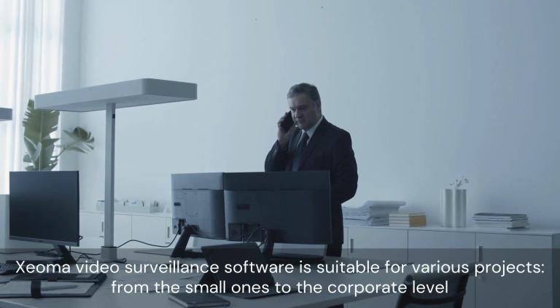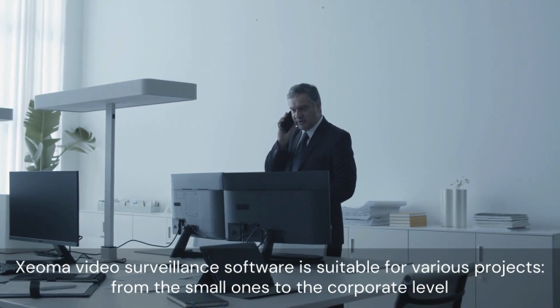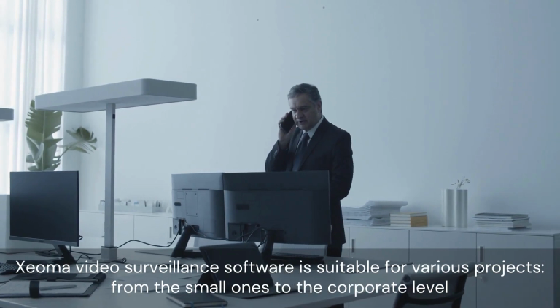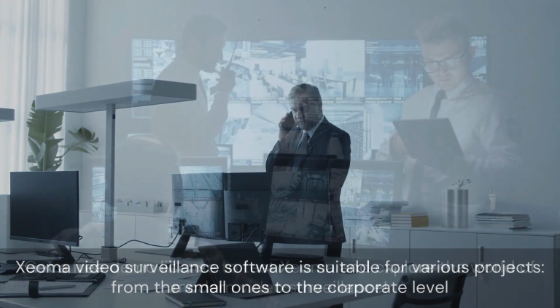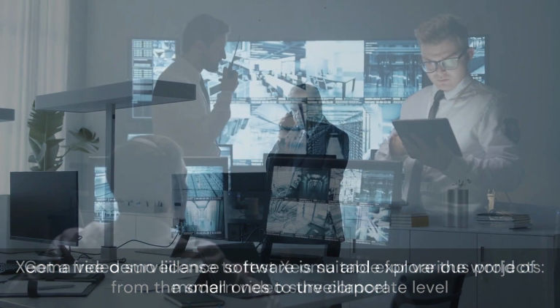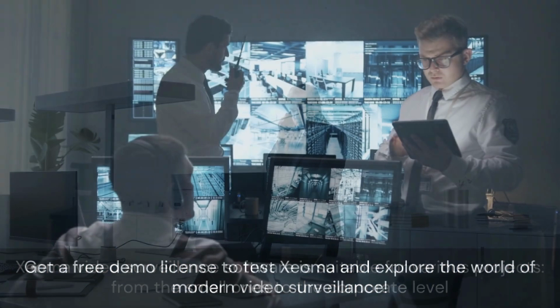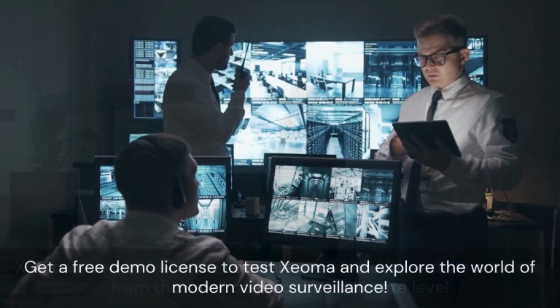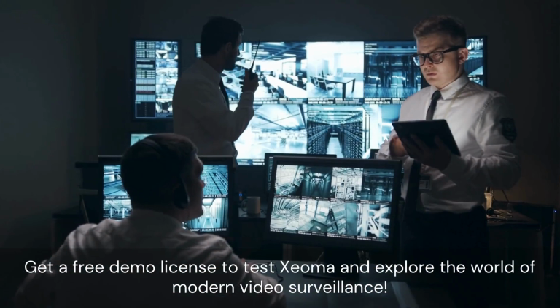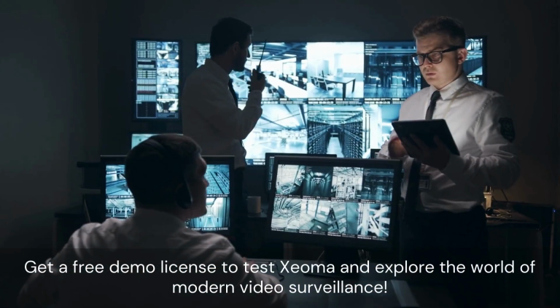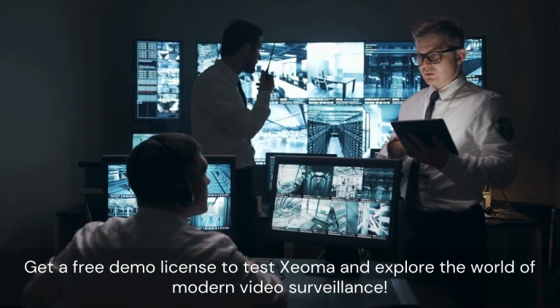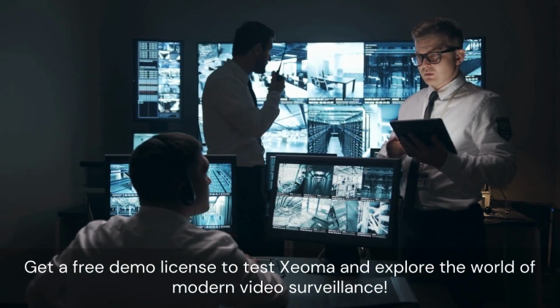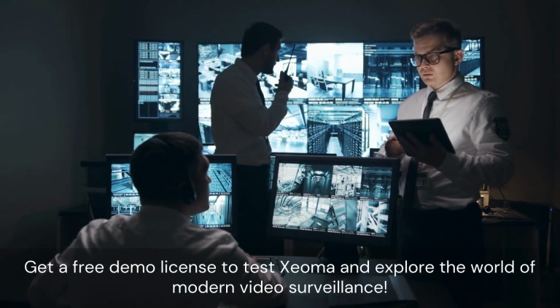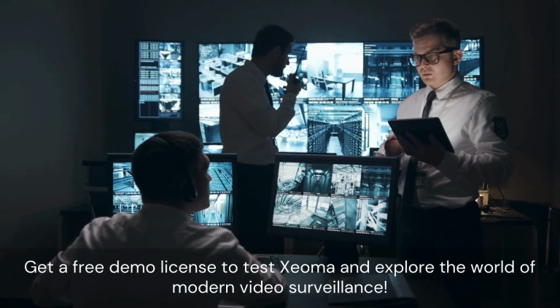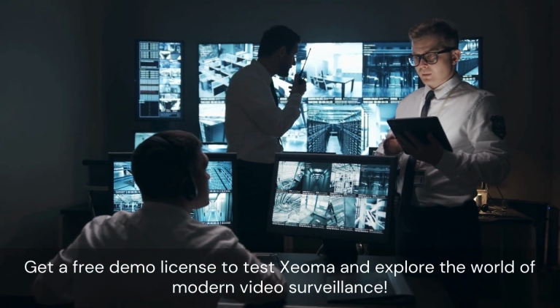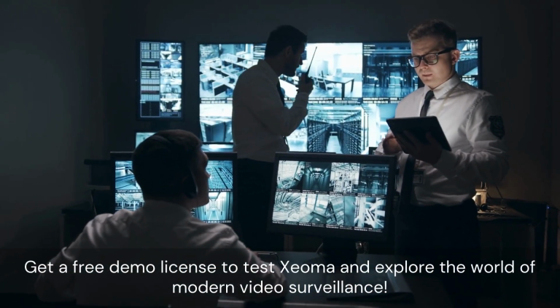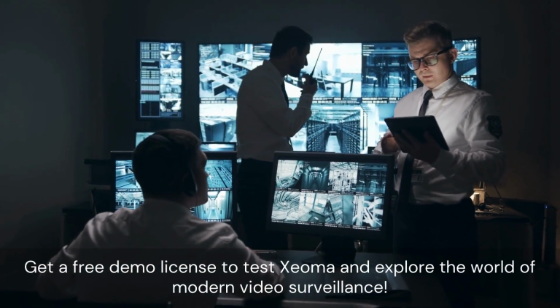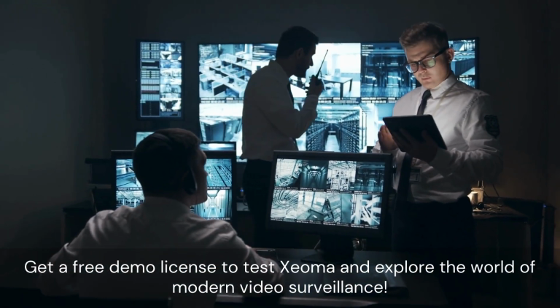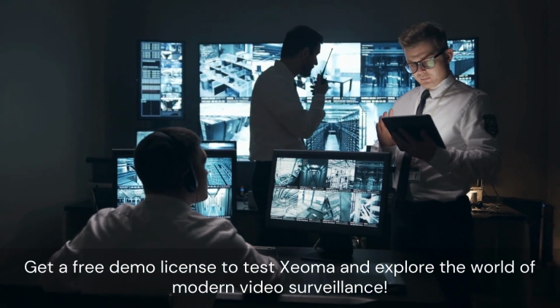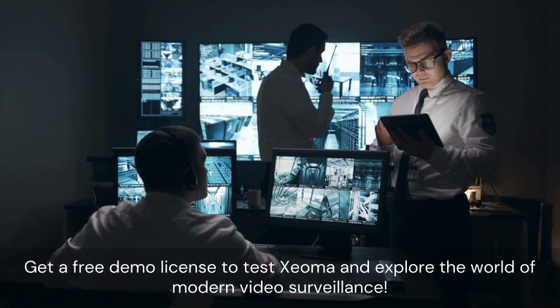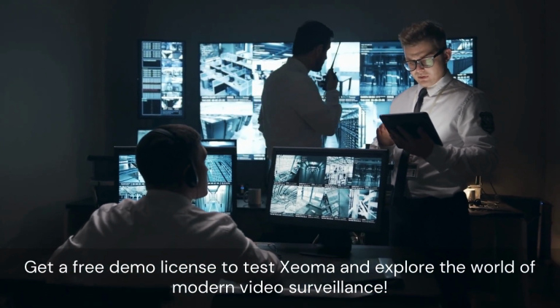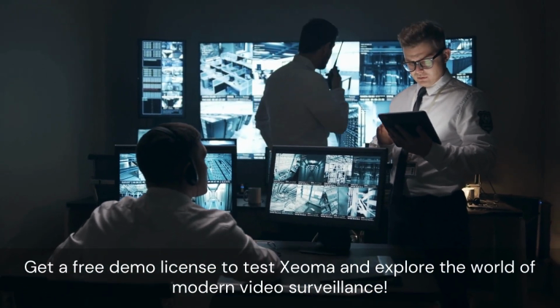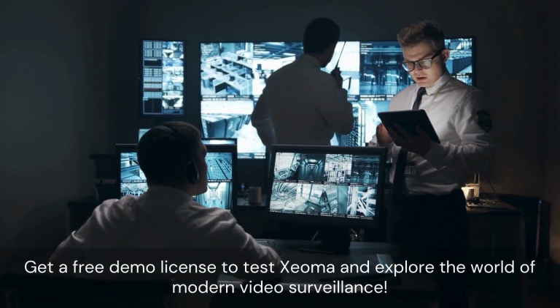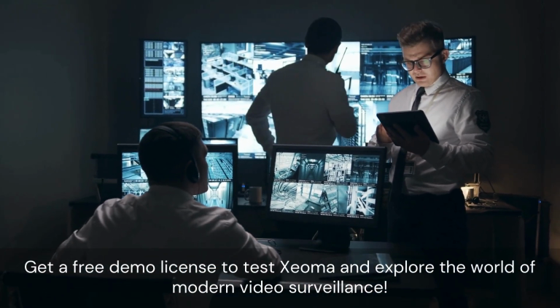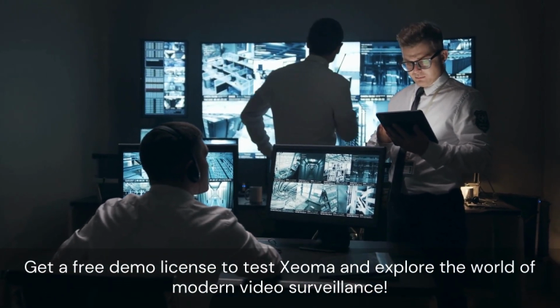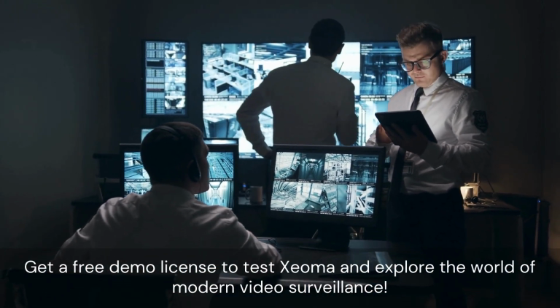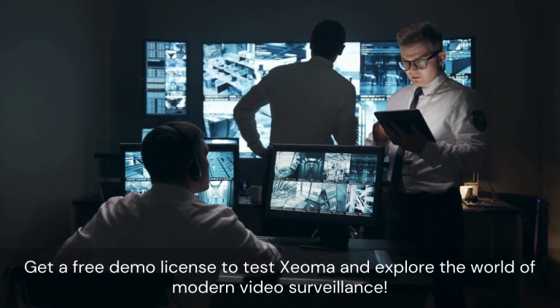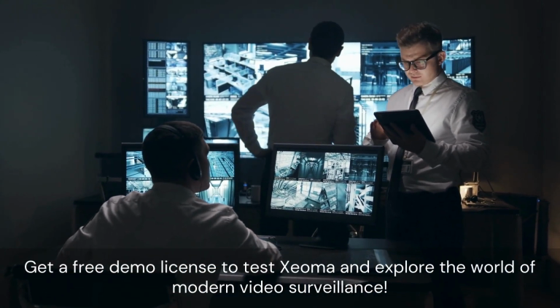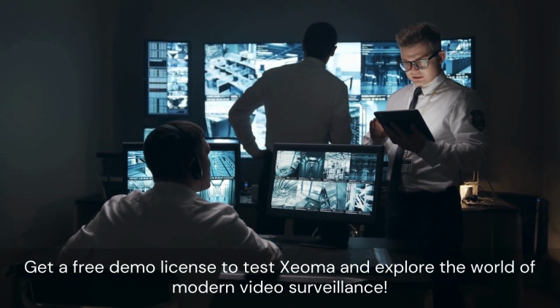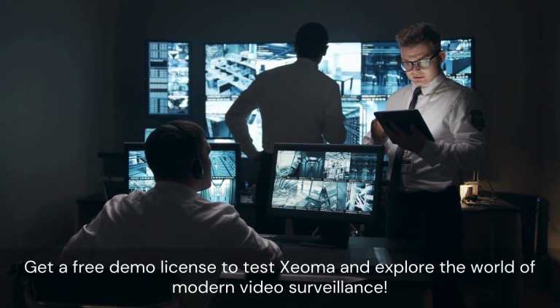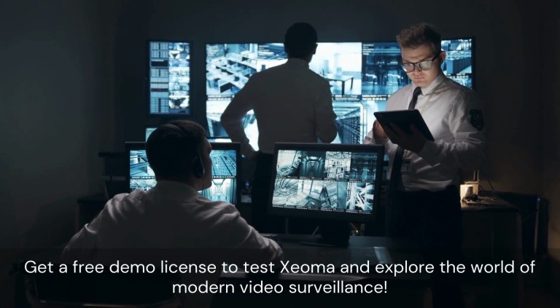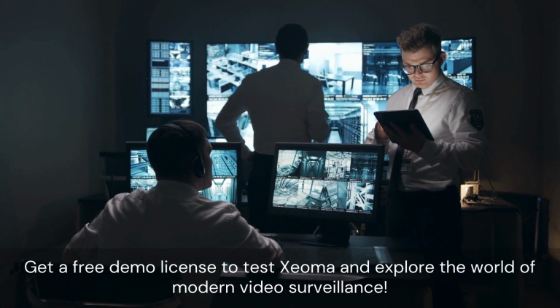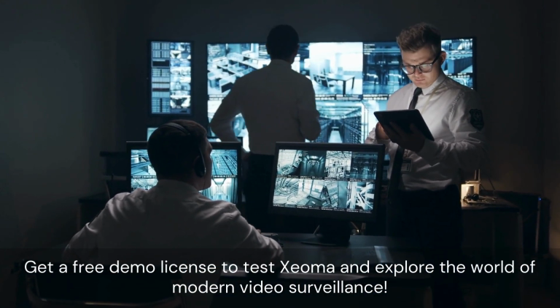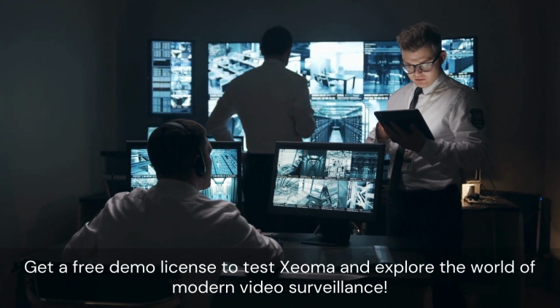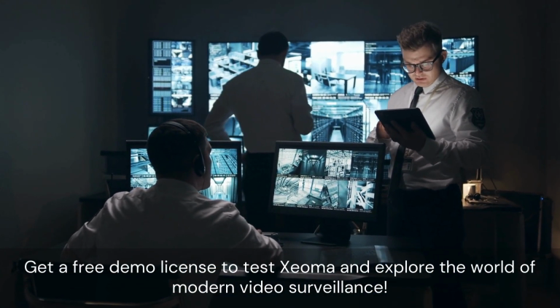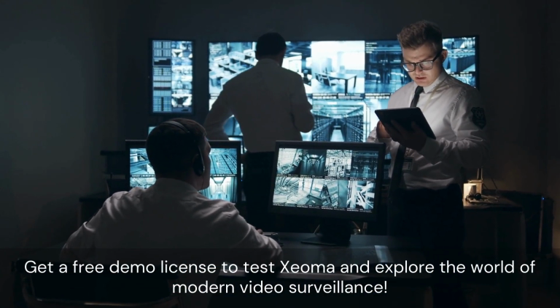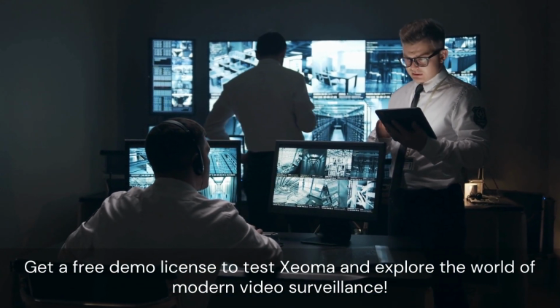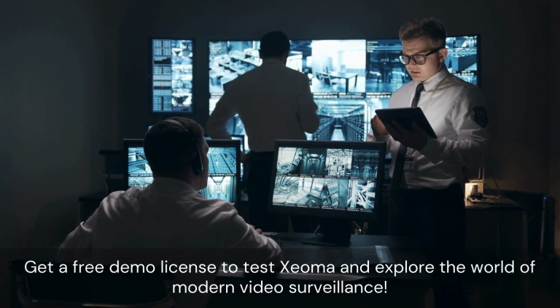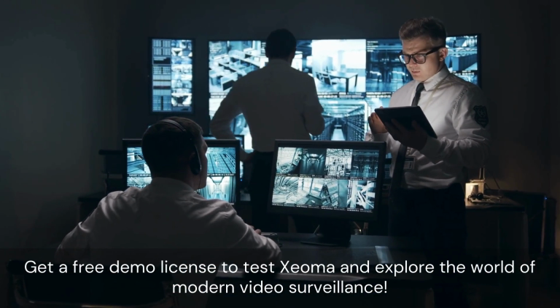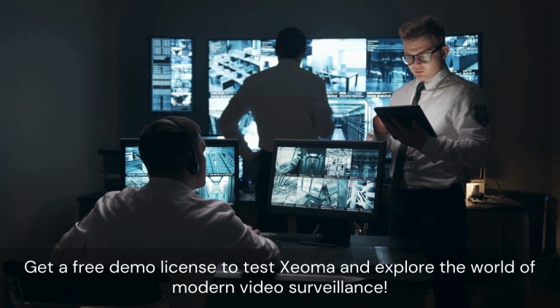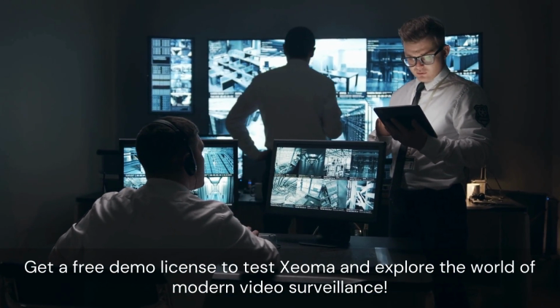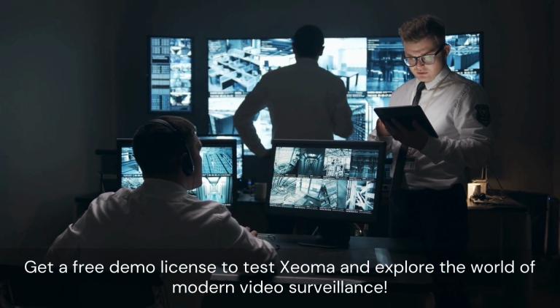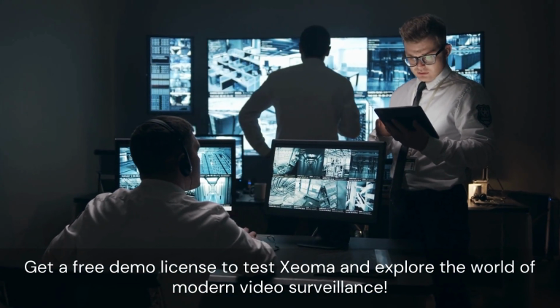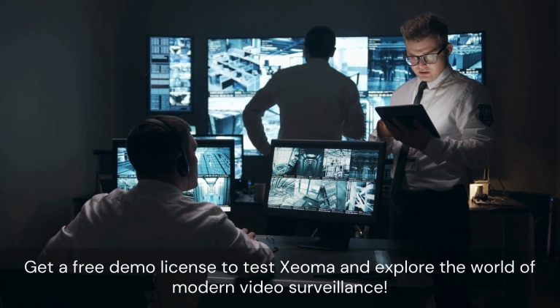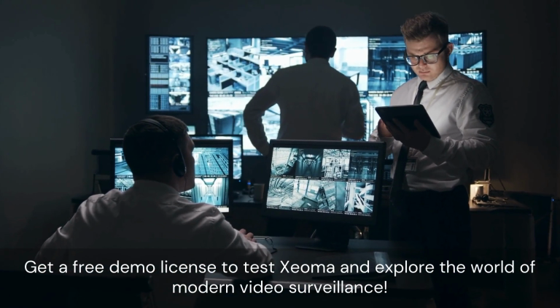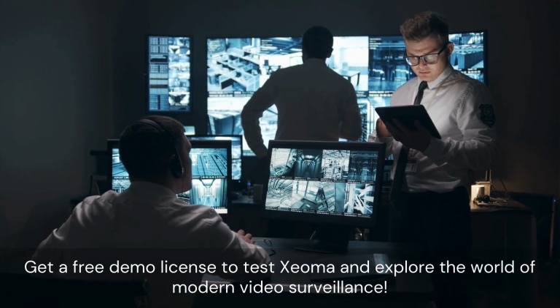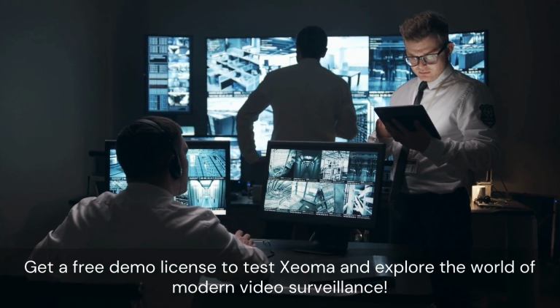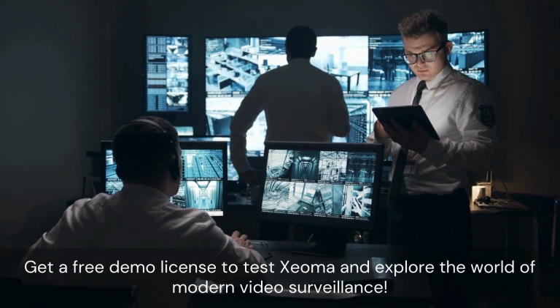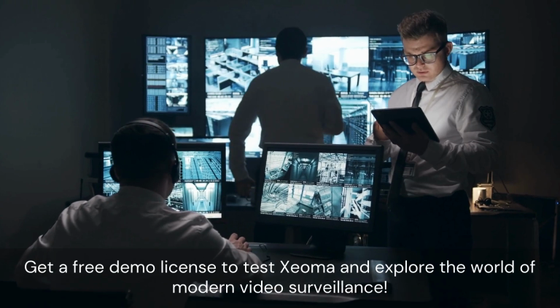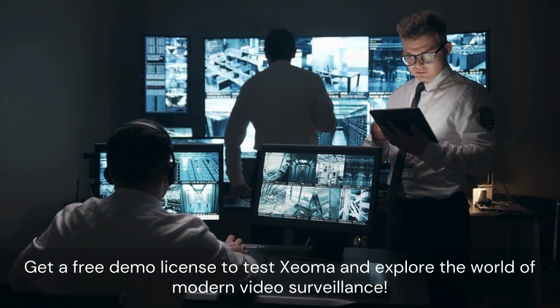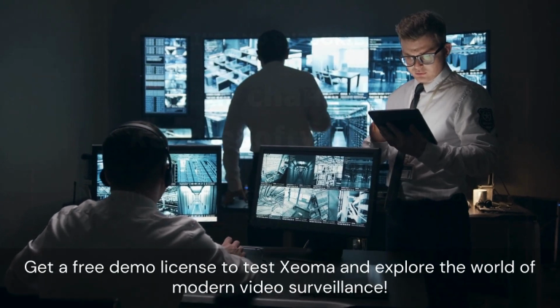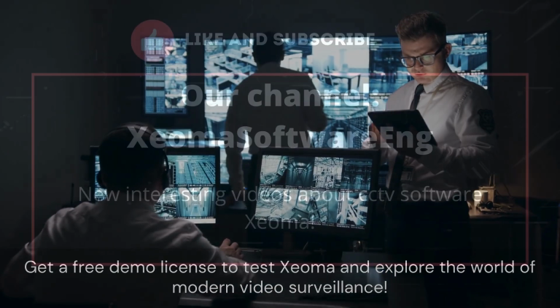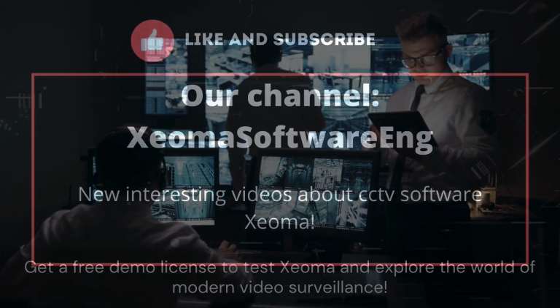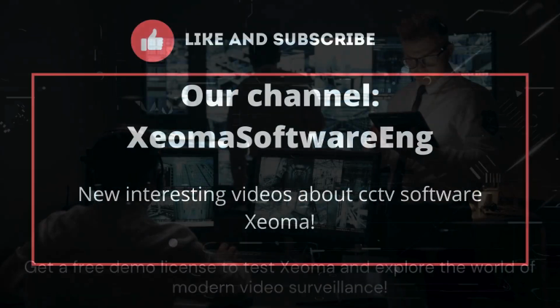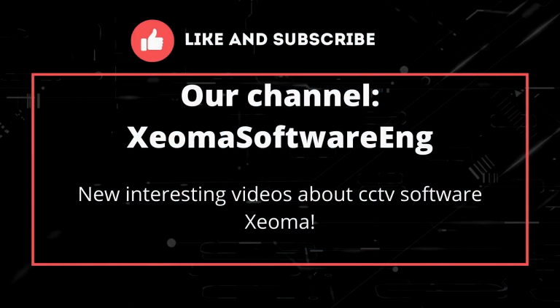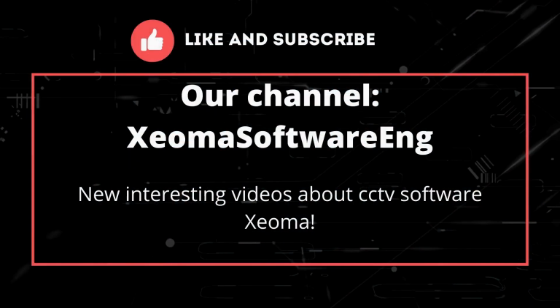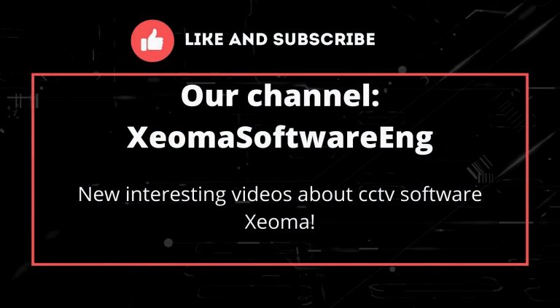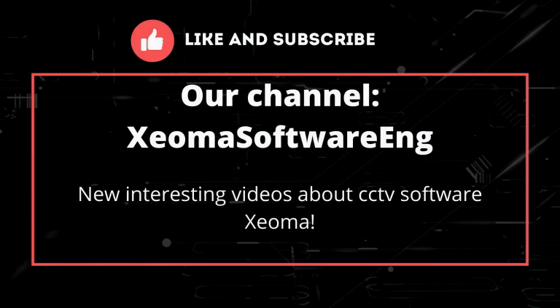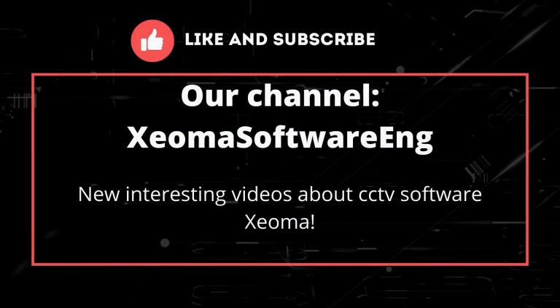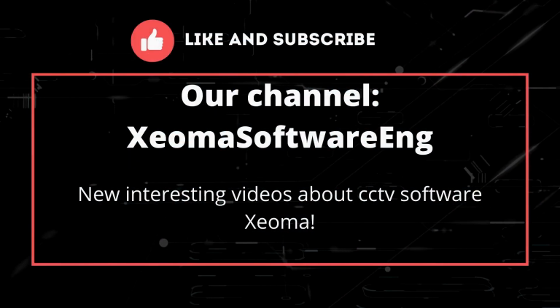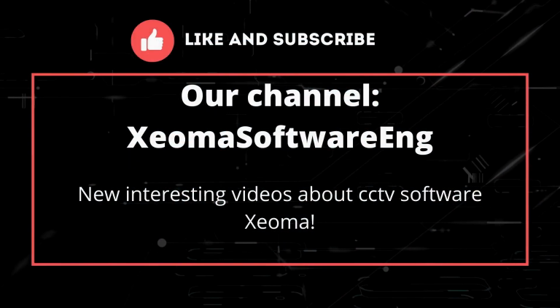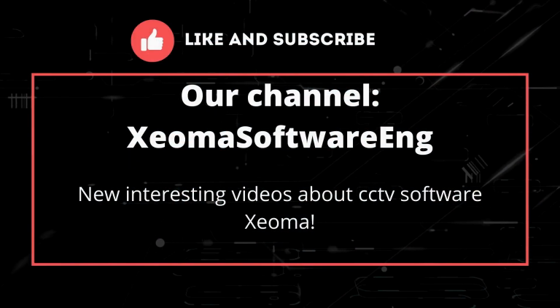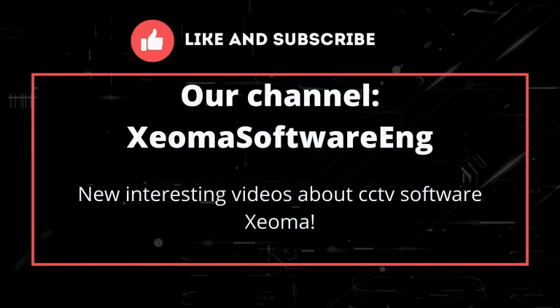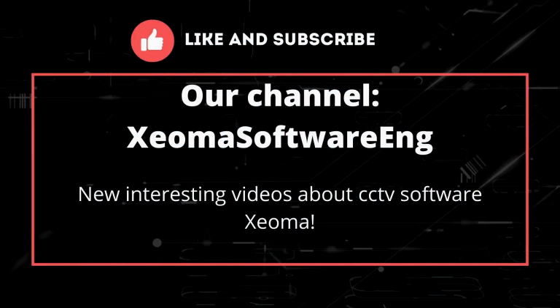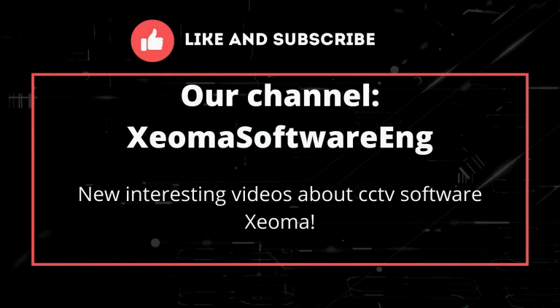Get a free demo license to test Zeoma and explore the world of modern video surveillance.